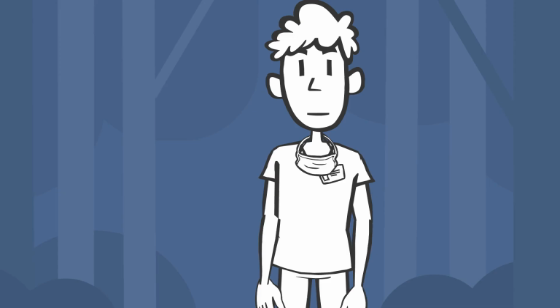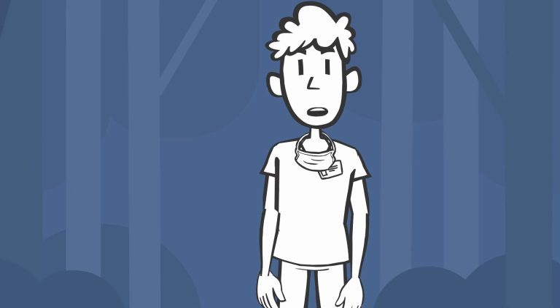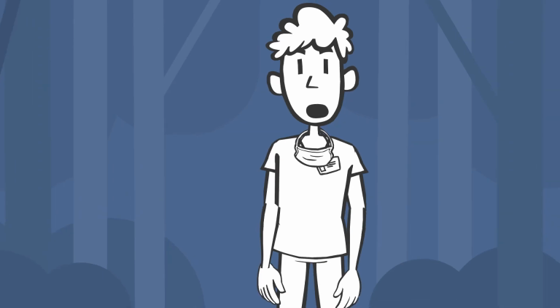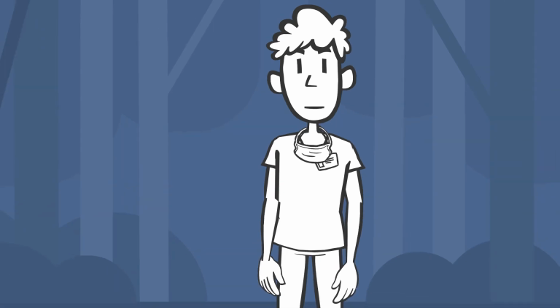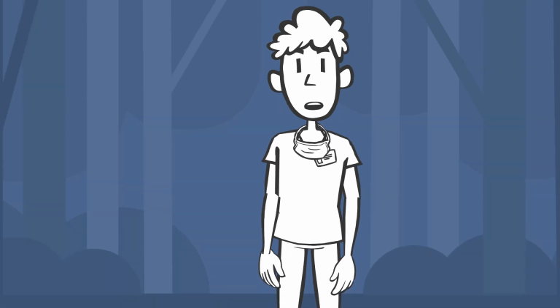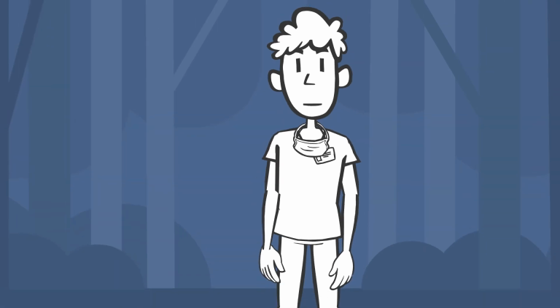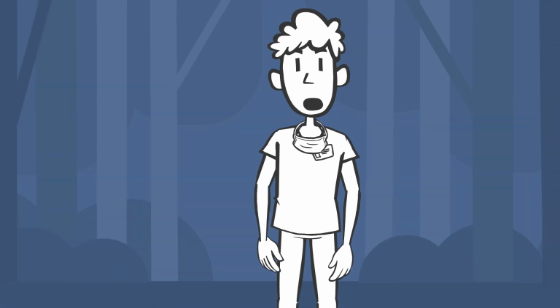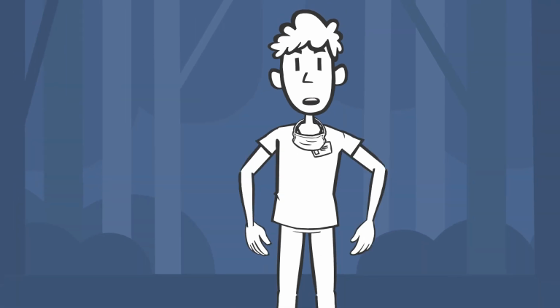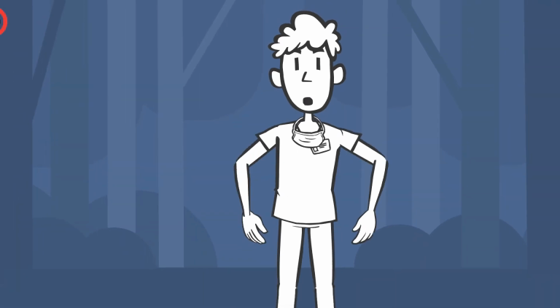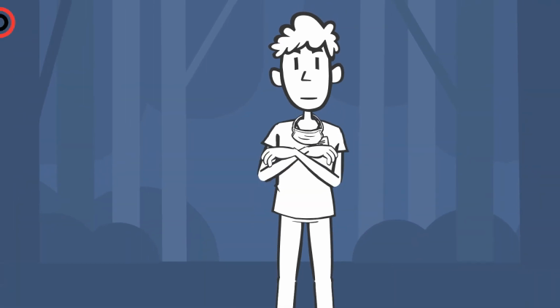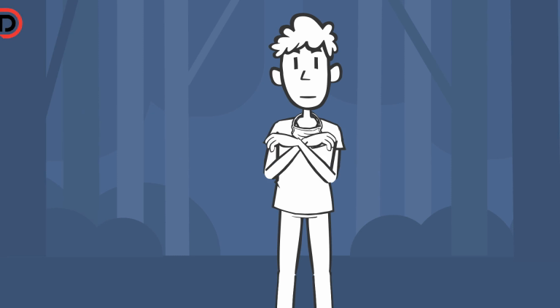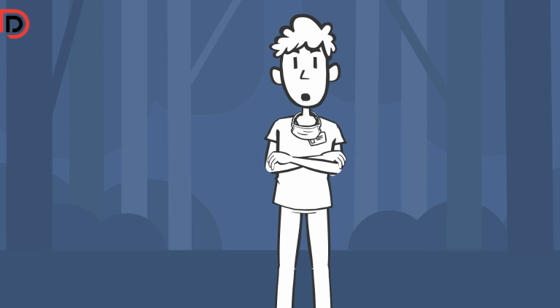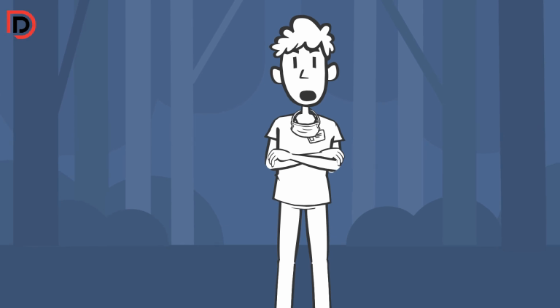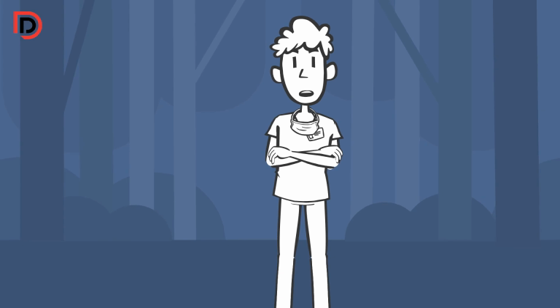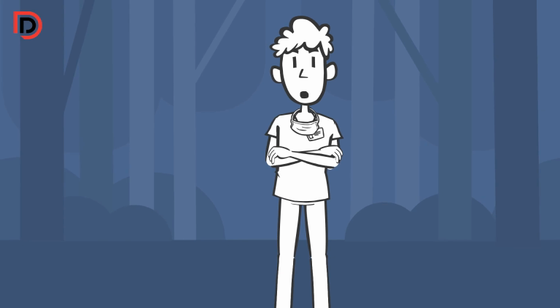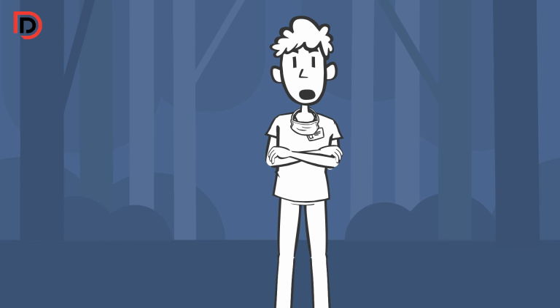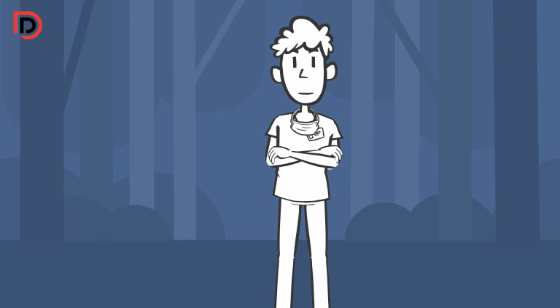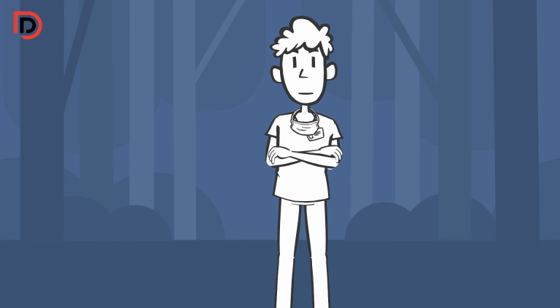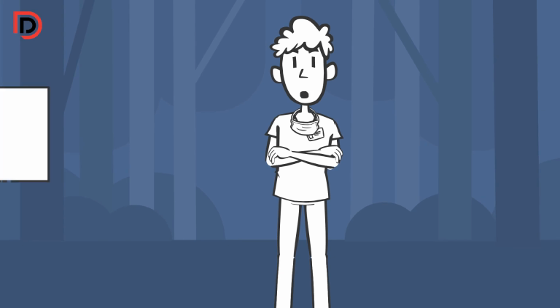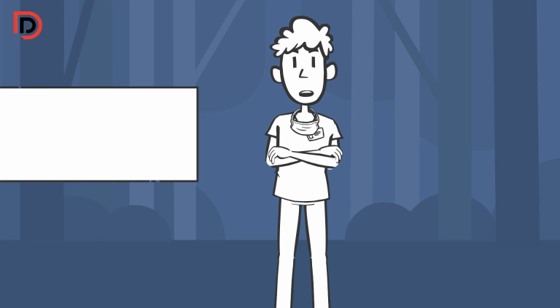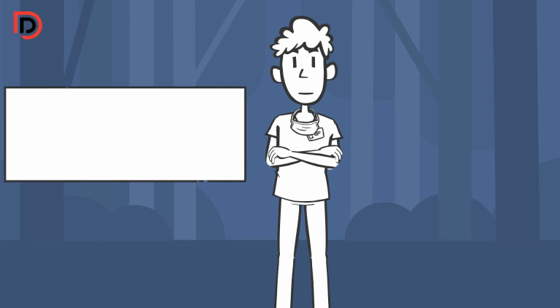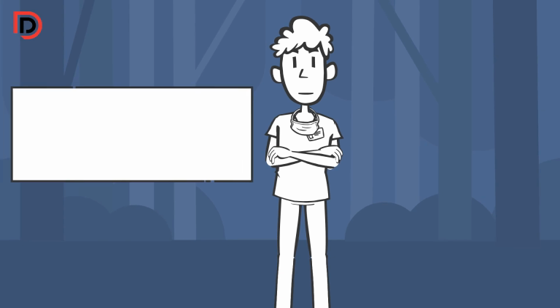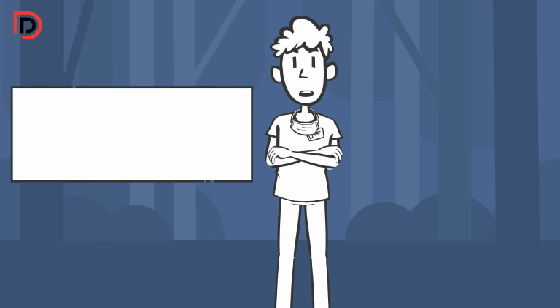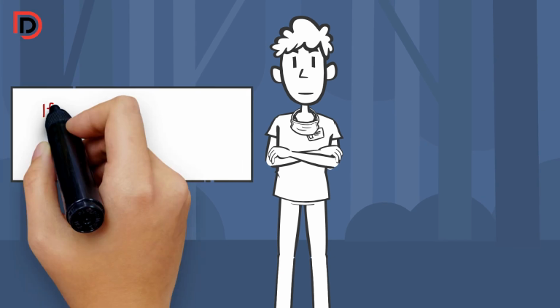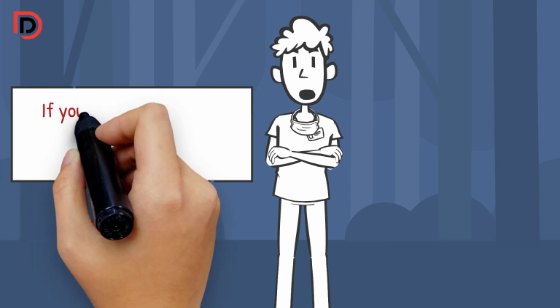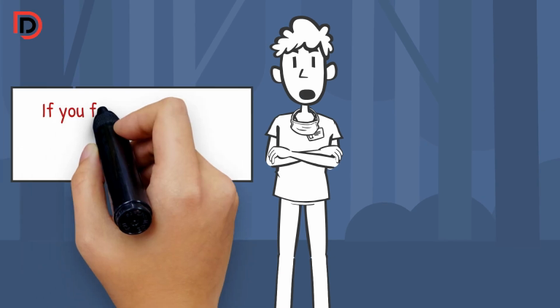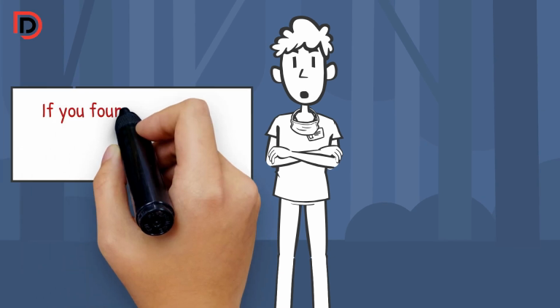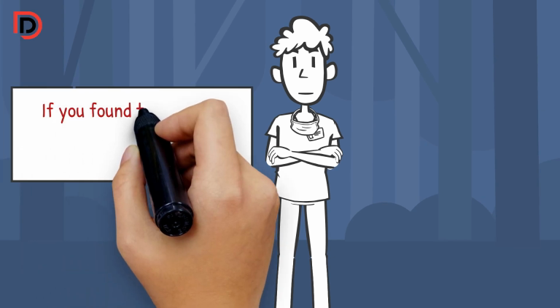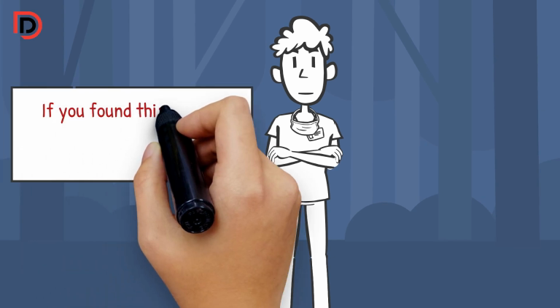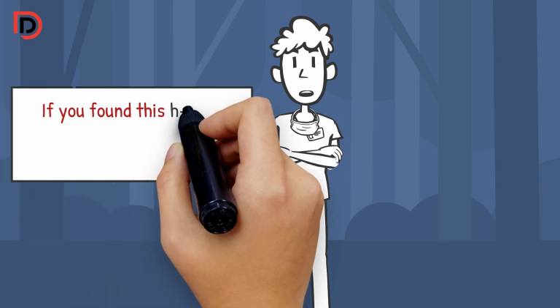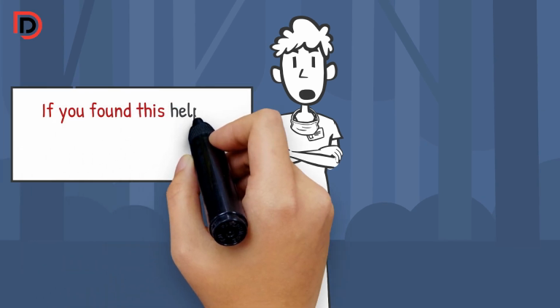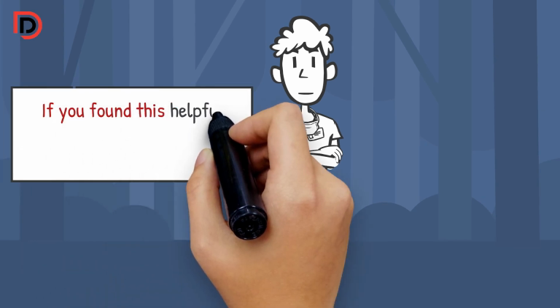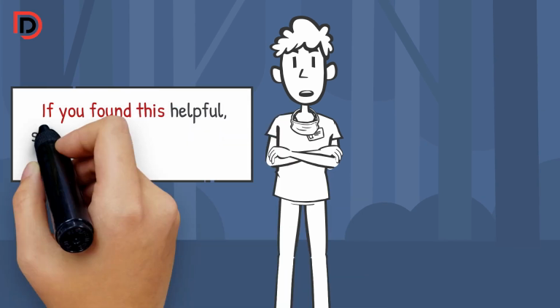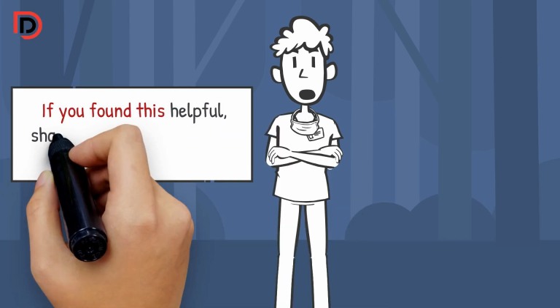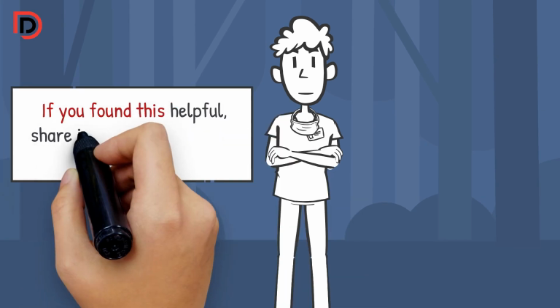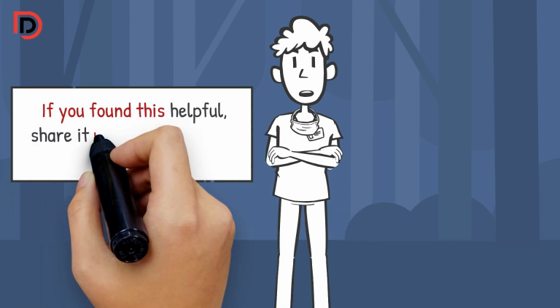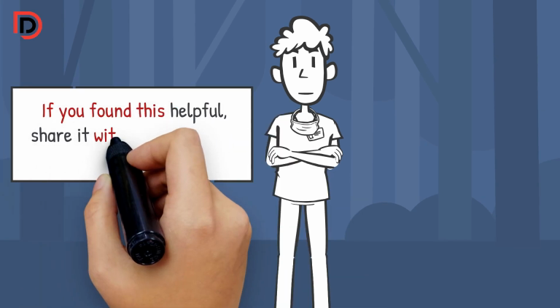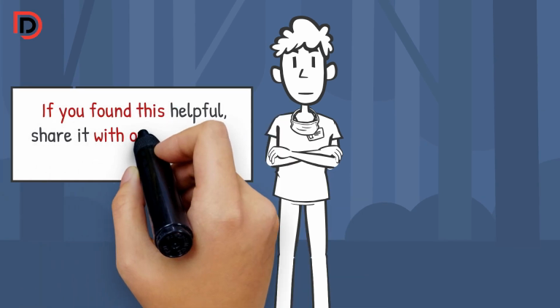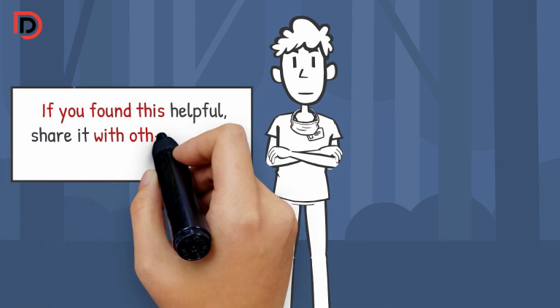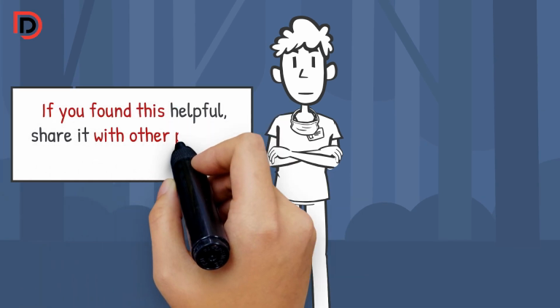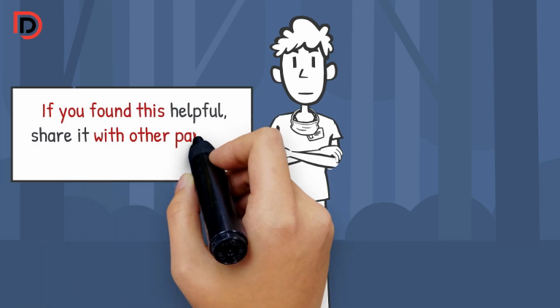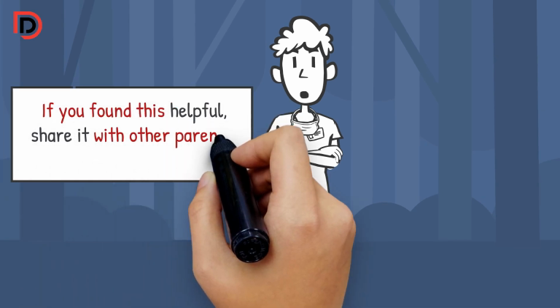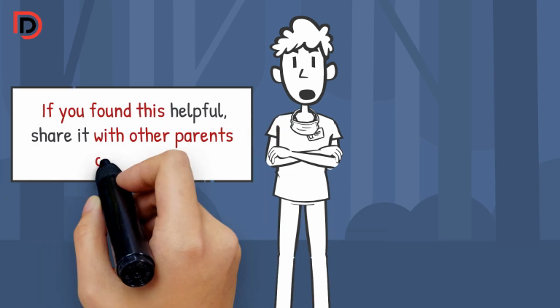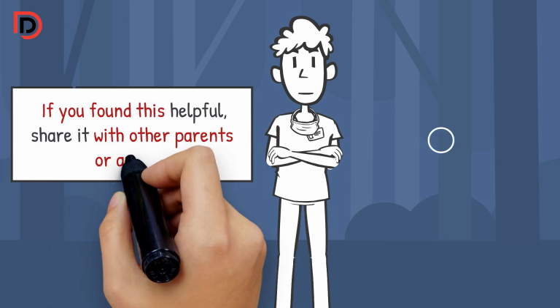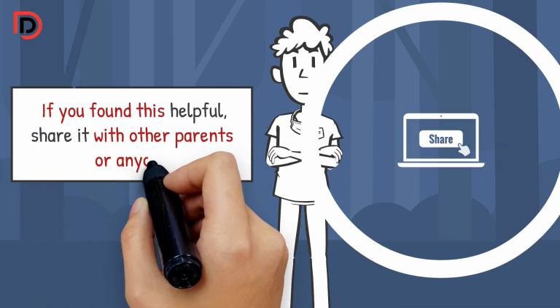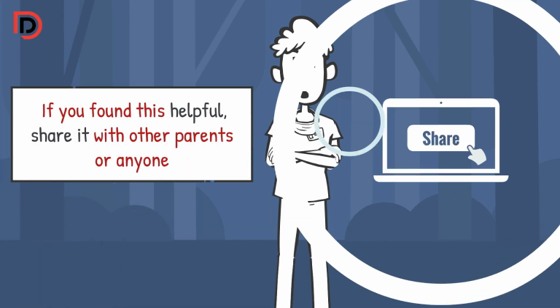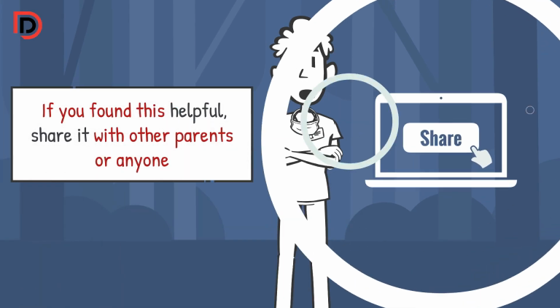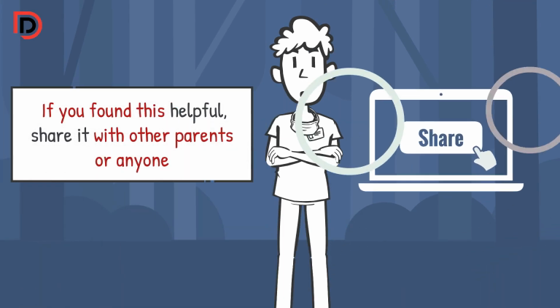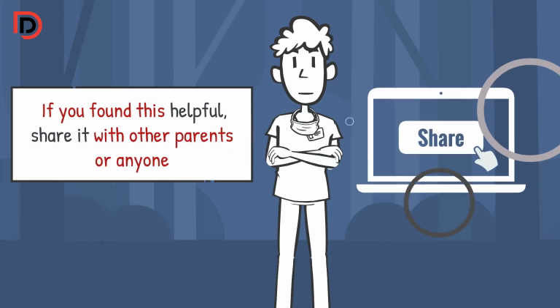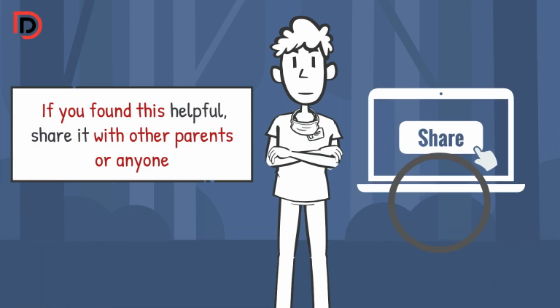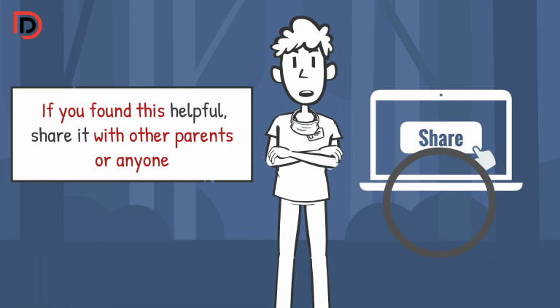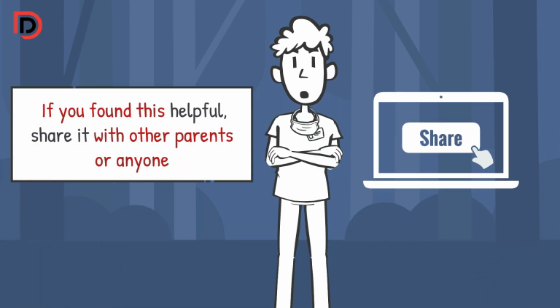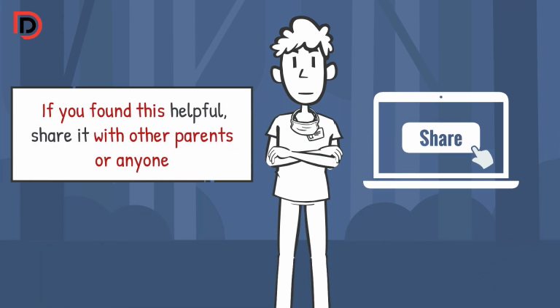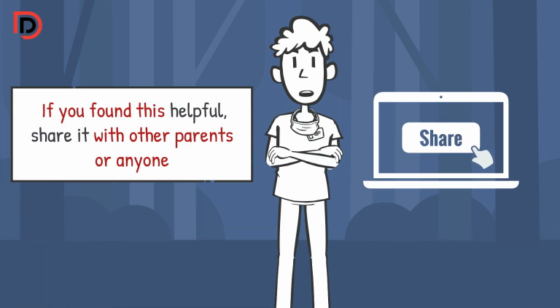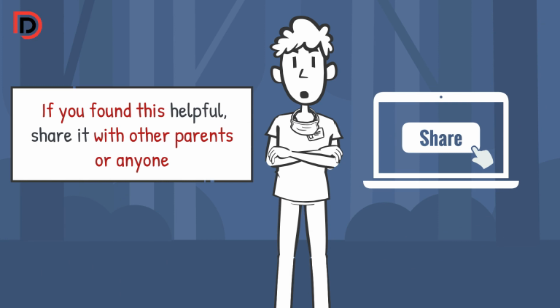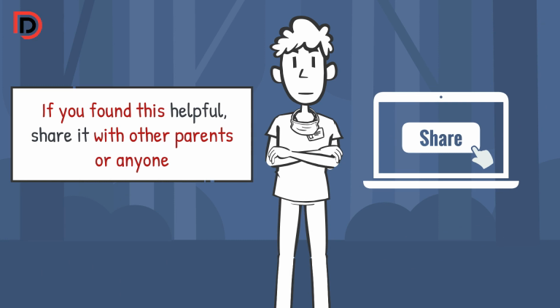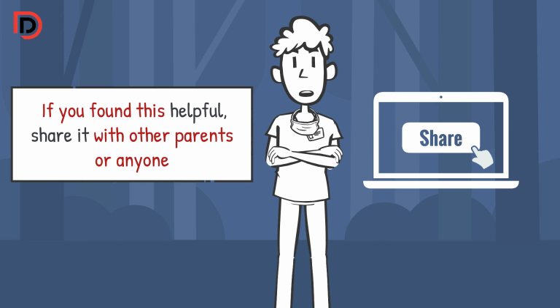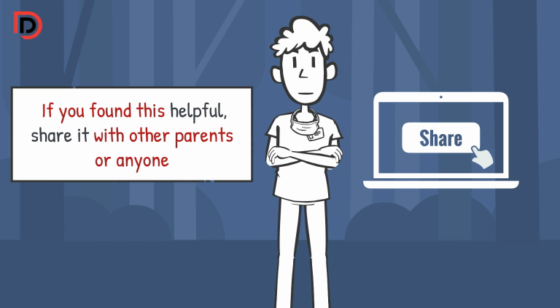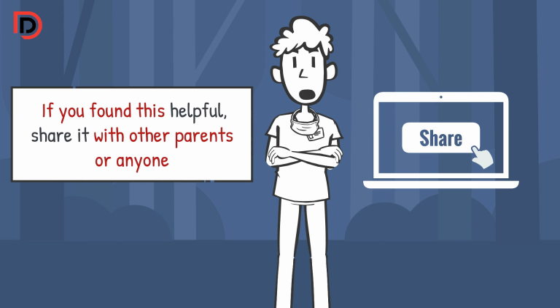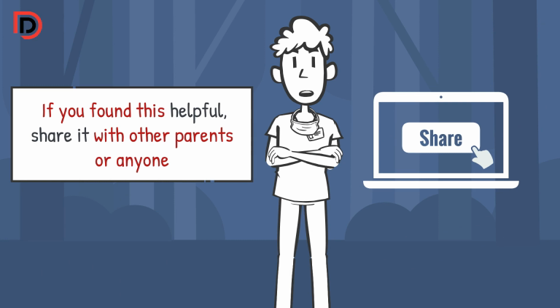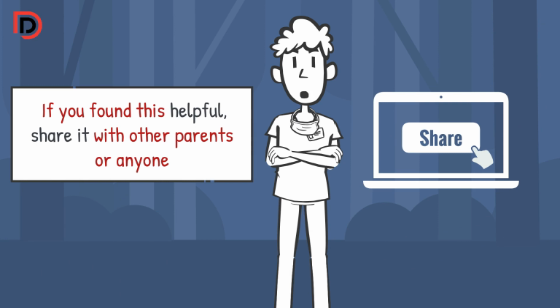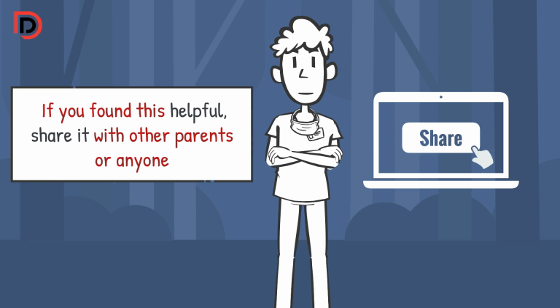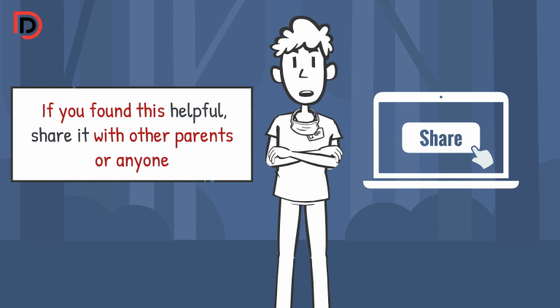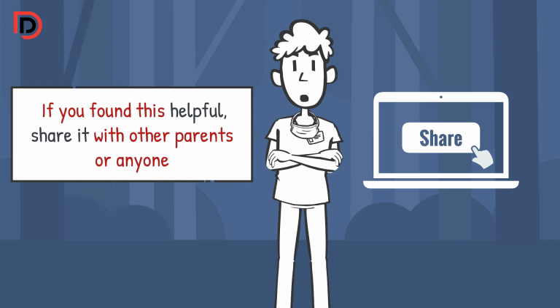Thanks for spending time with me today. If you found this helpful, share it with other parents or anyone who might need this info.